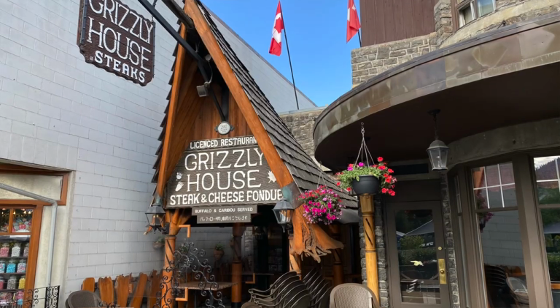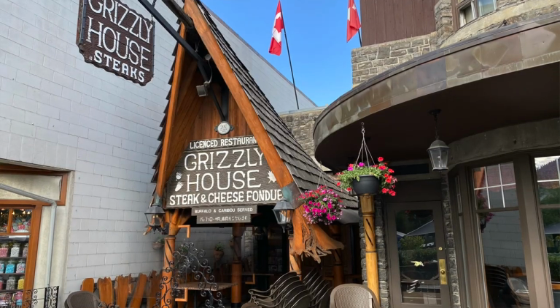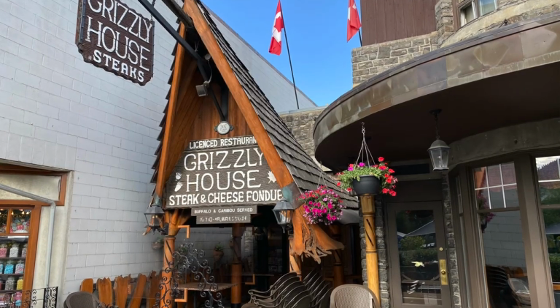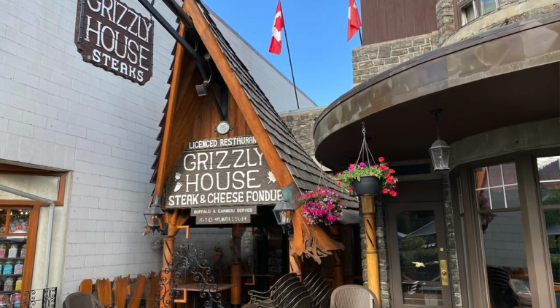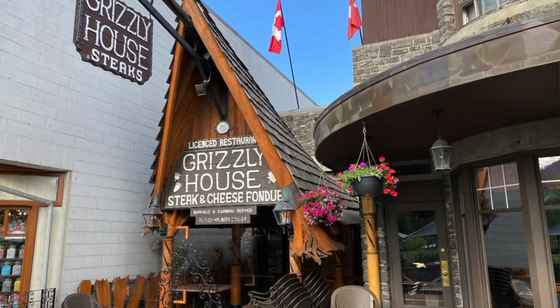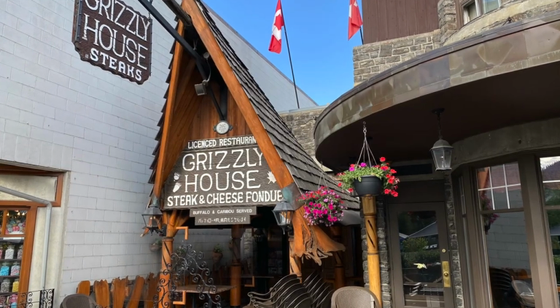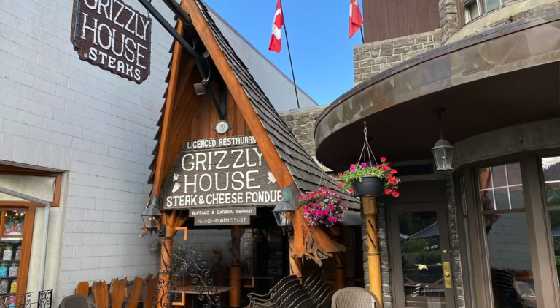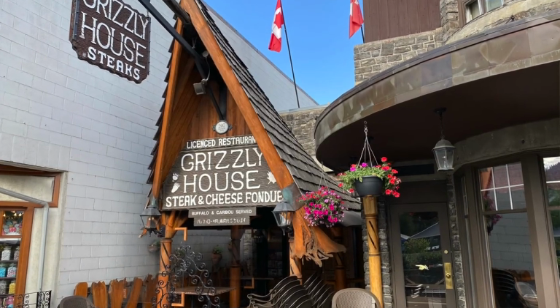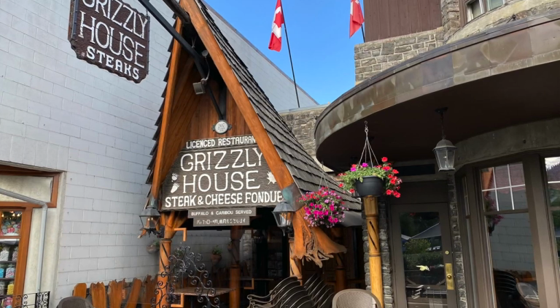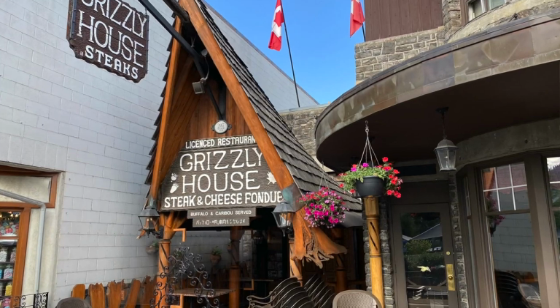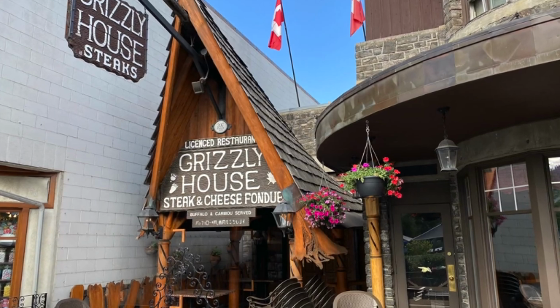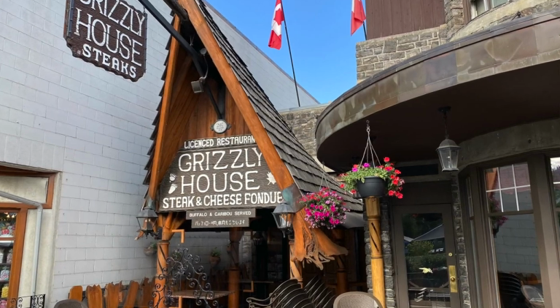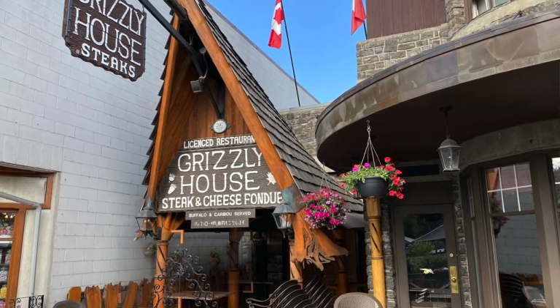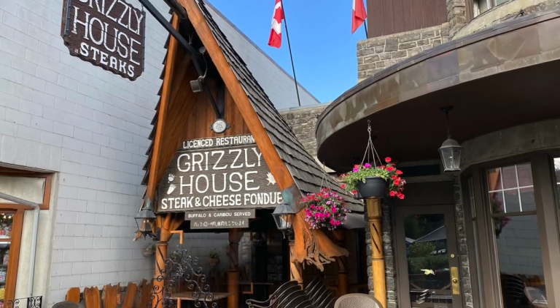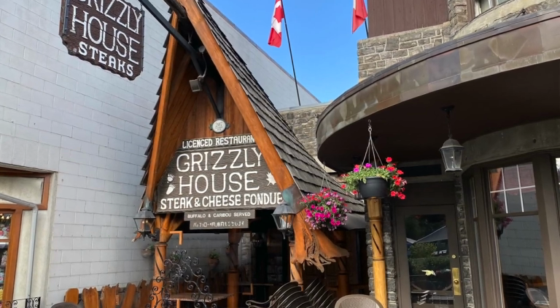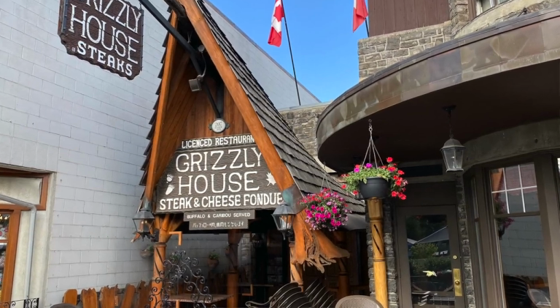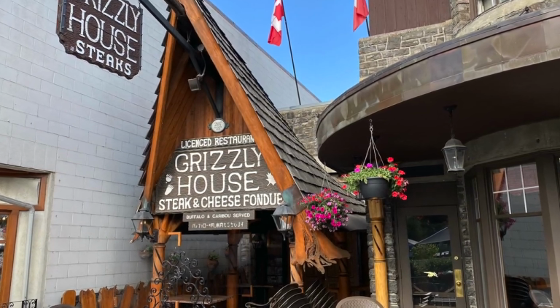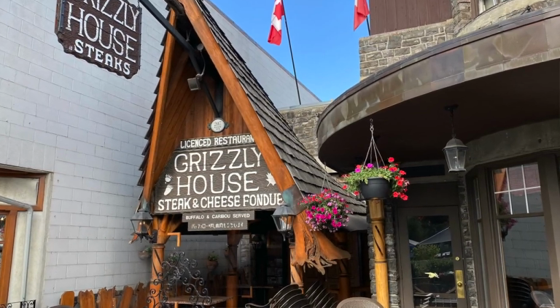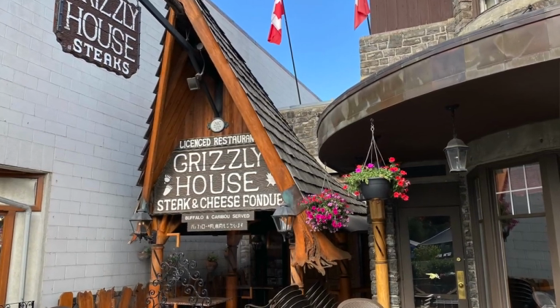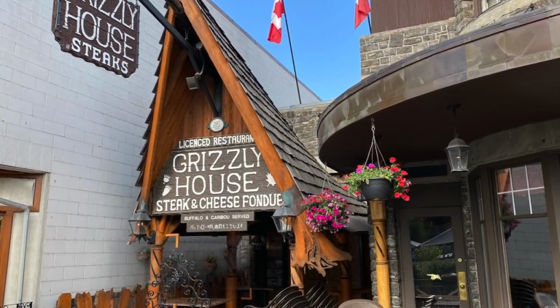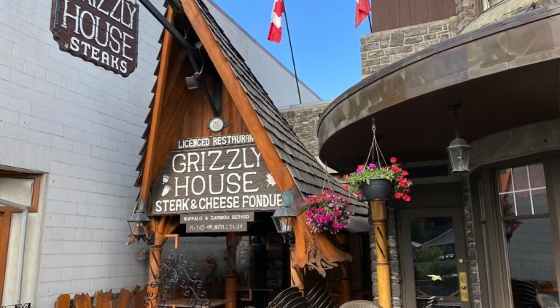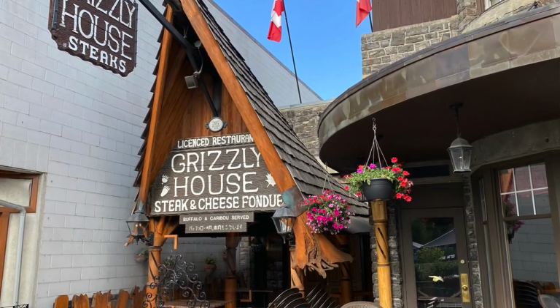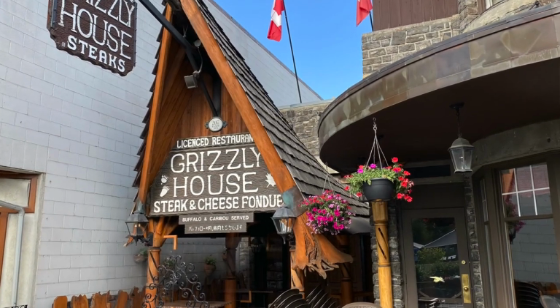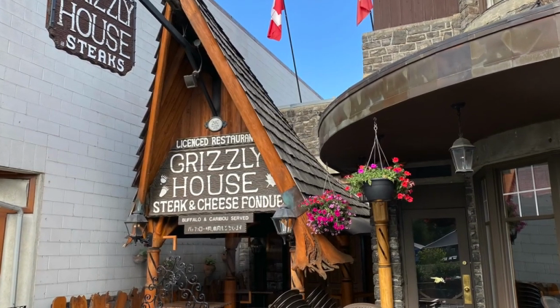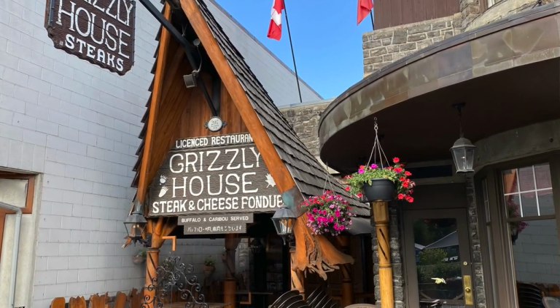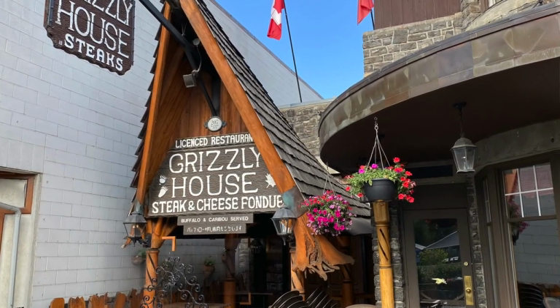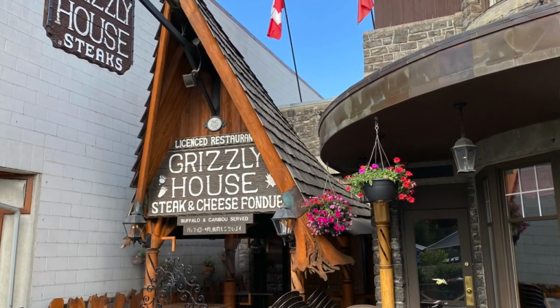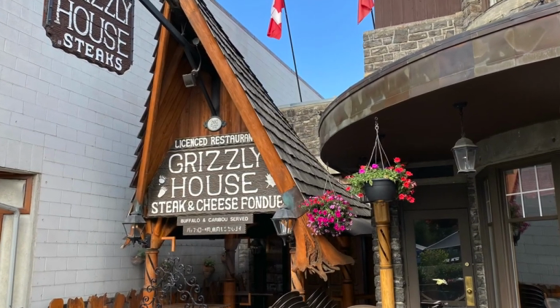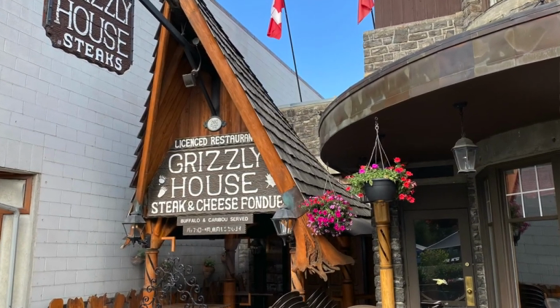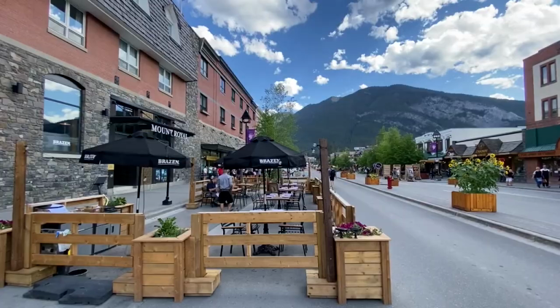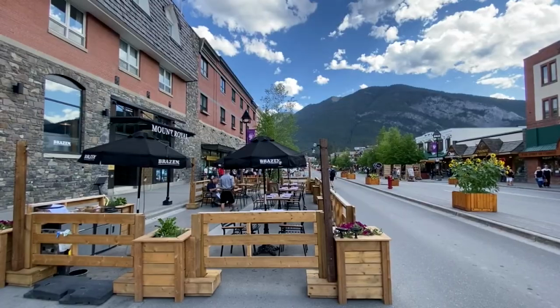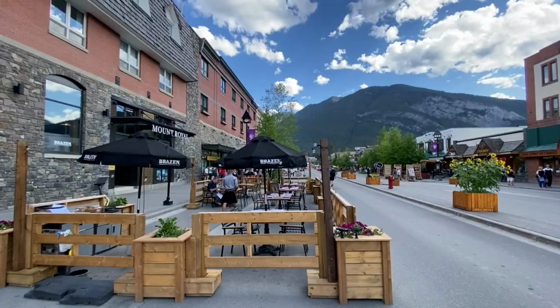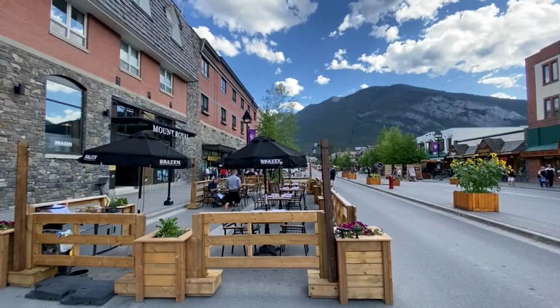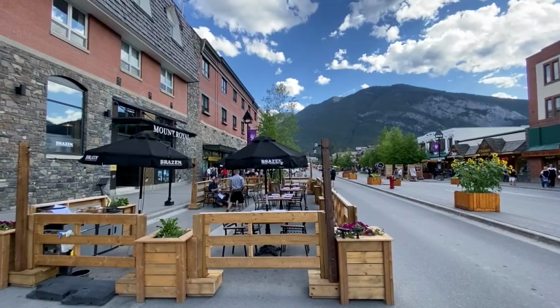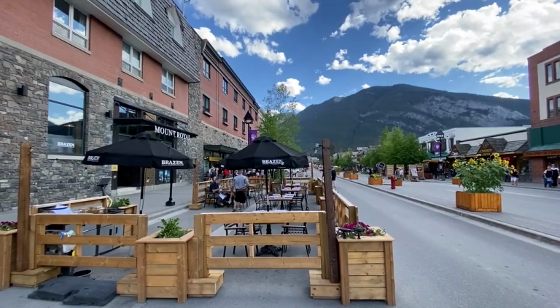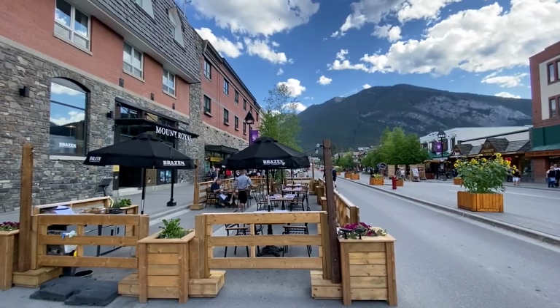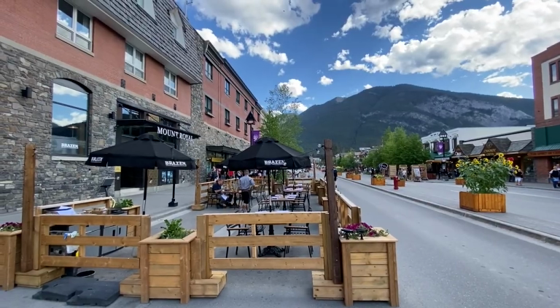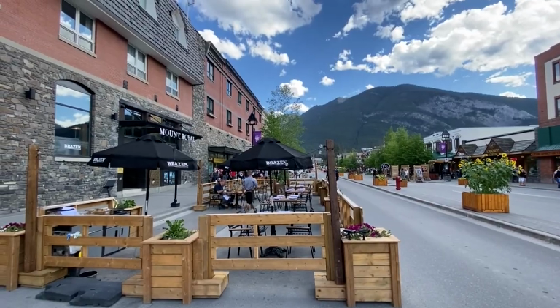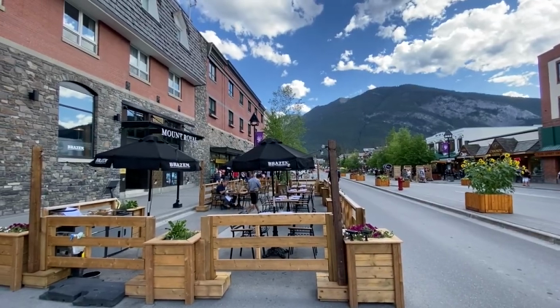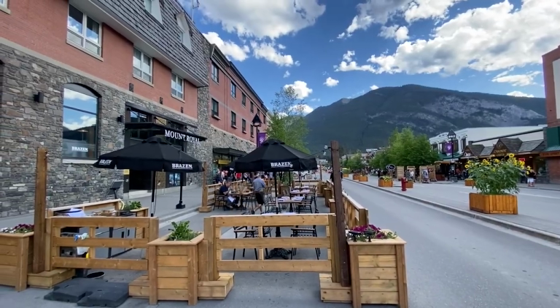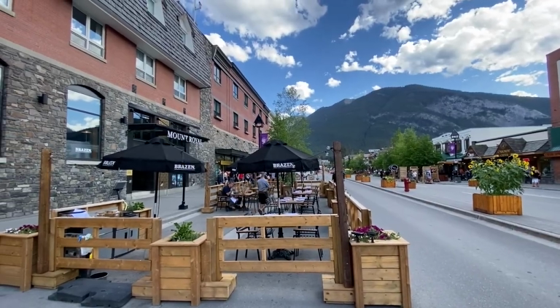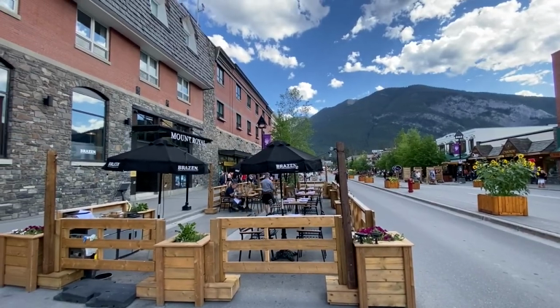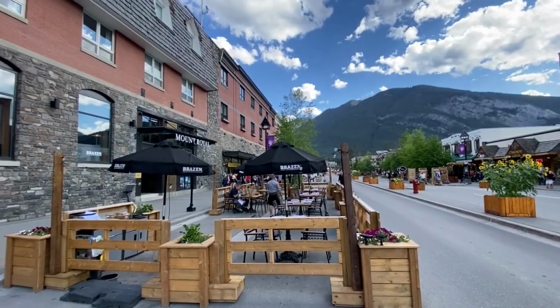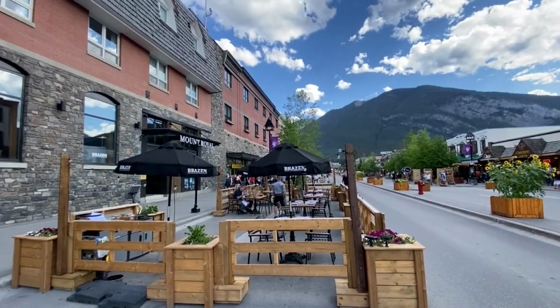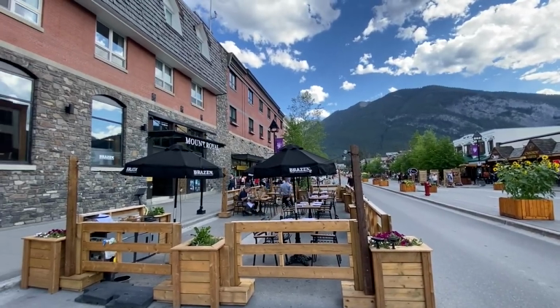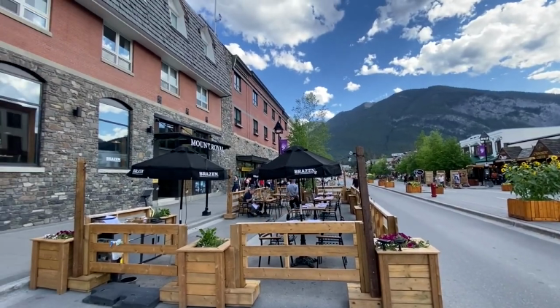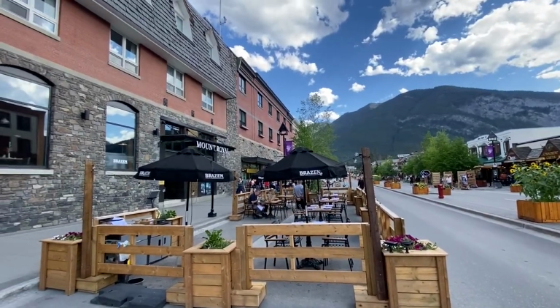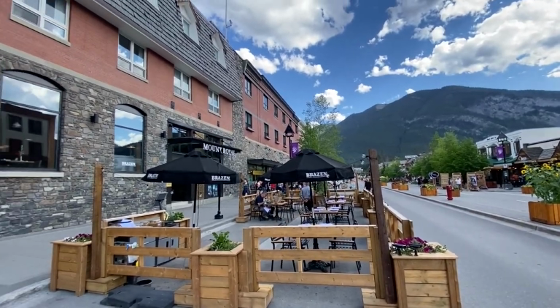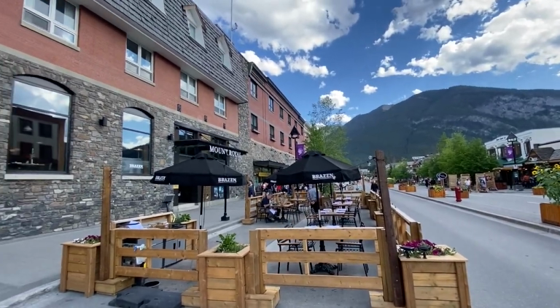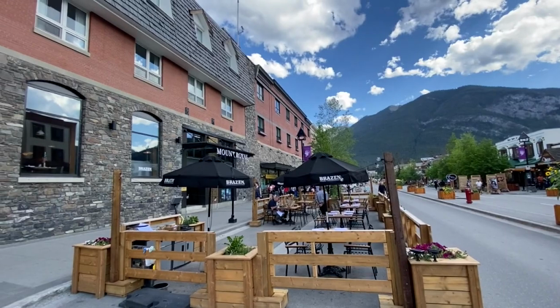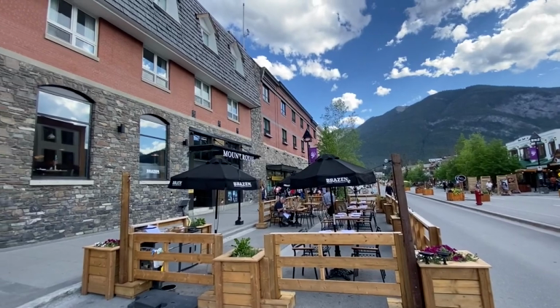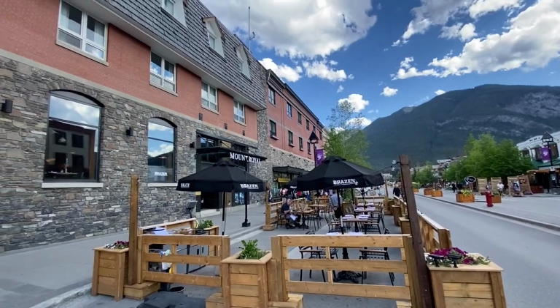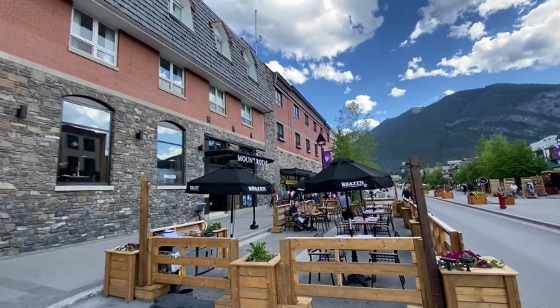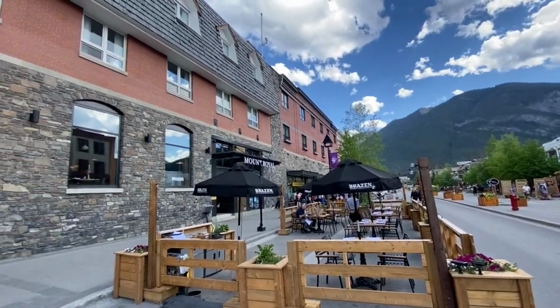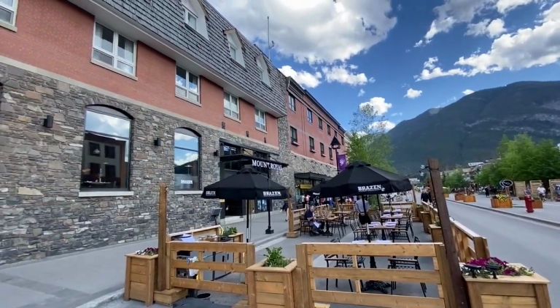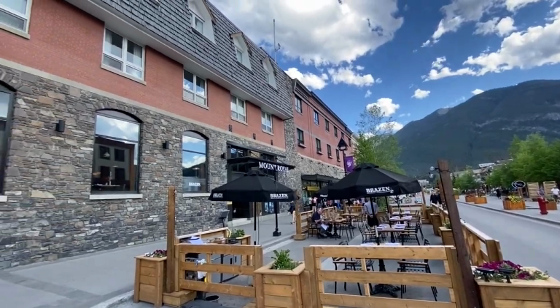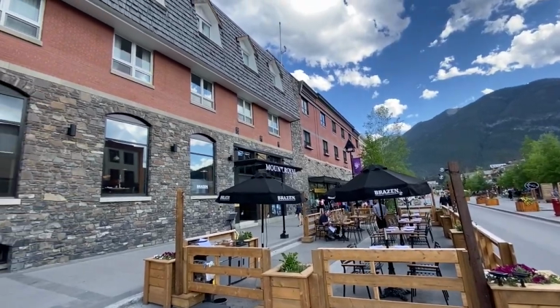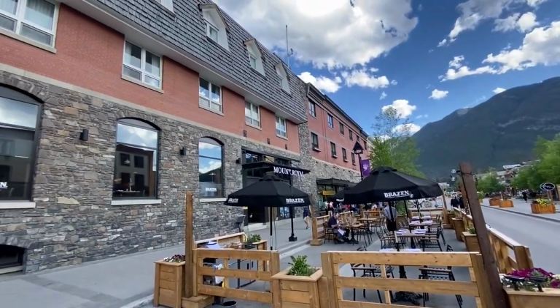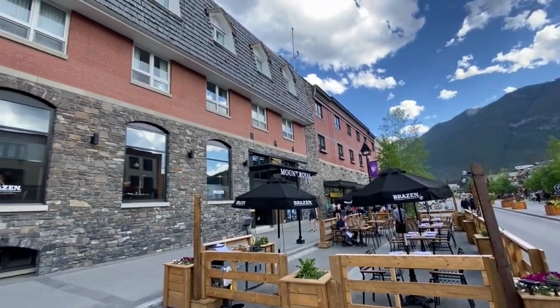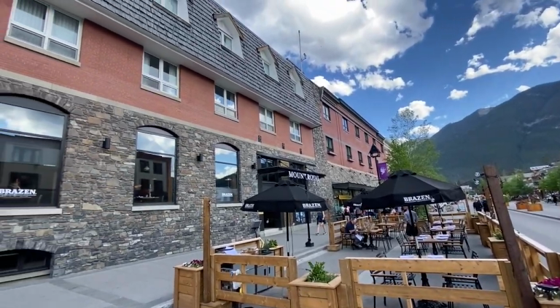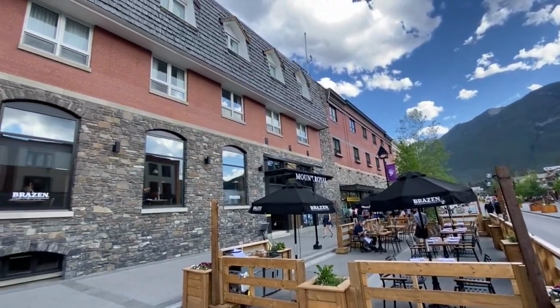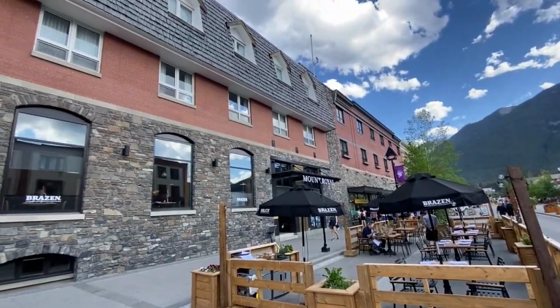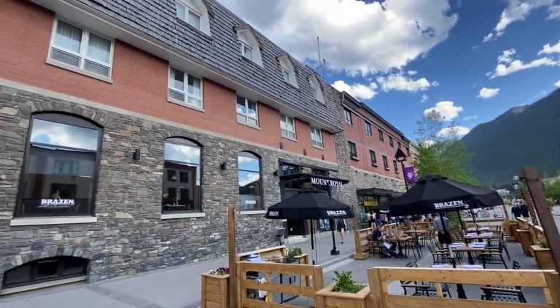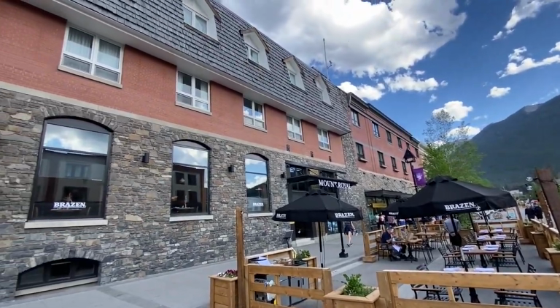Surrounded by top restaurants, shops and nightlife, the Mount Royal has been hosting the public since first opening in 1908.